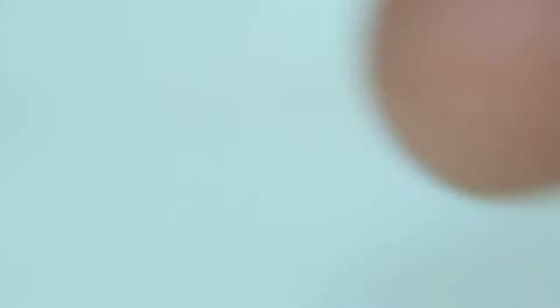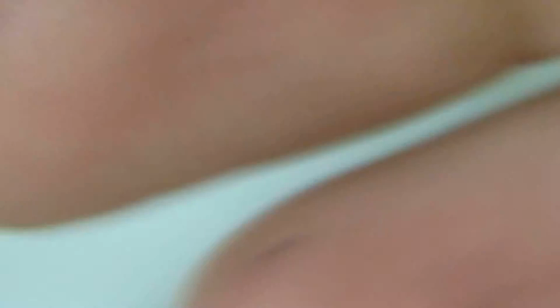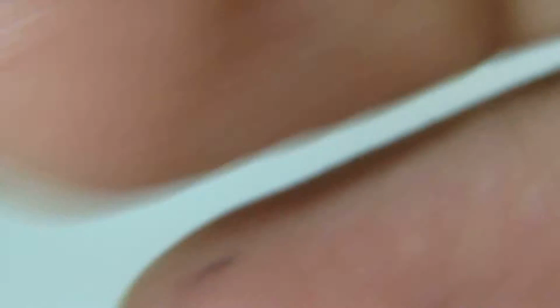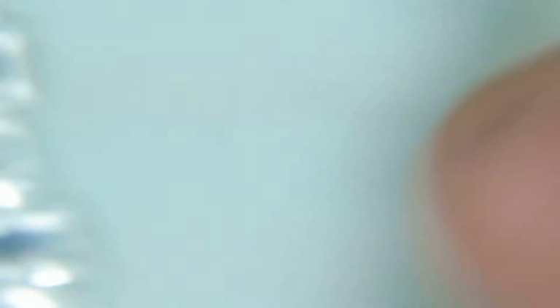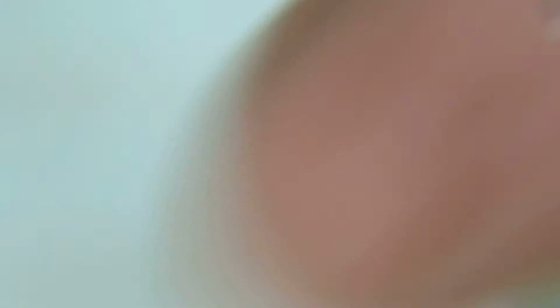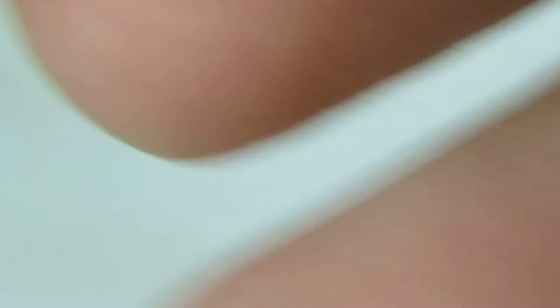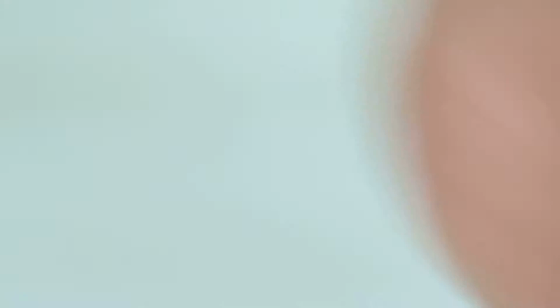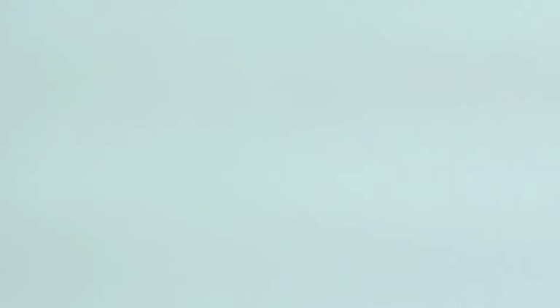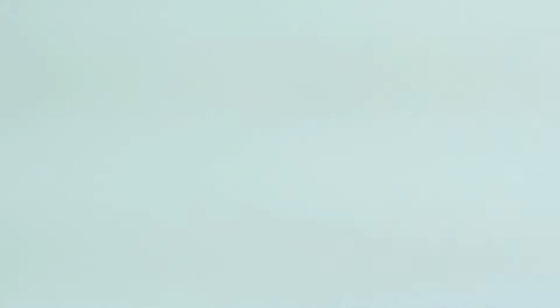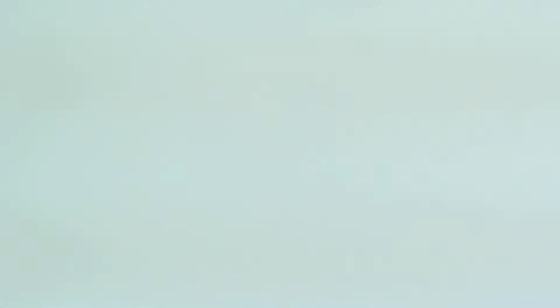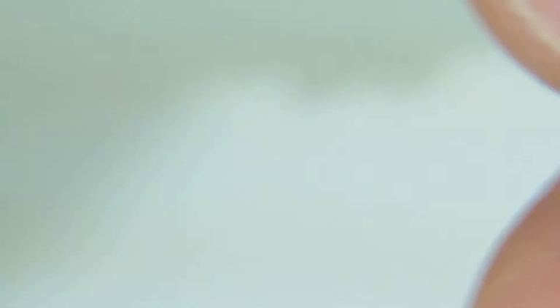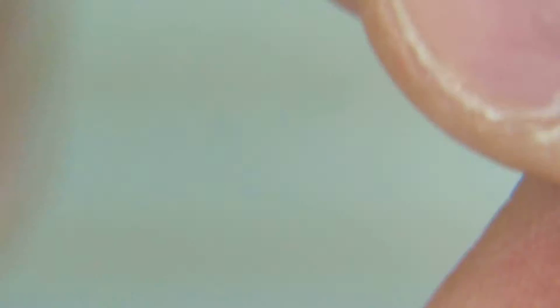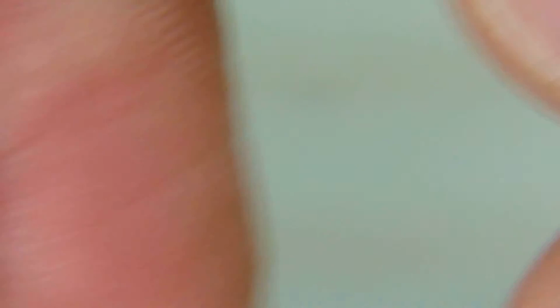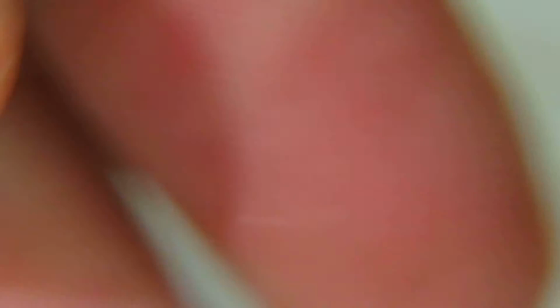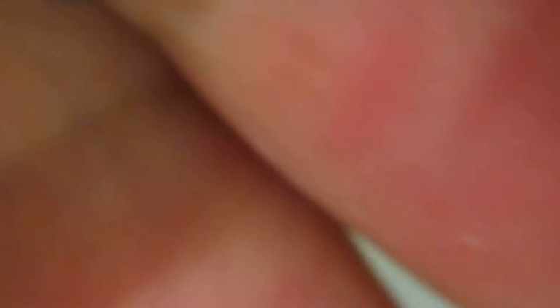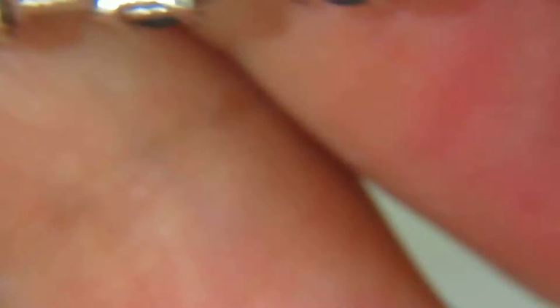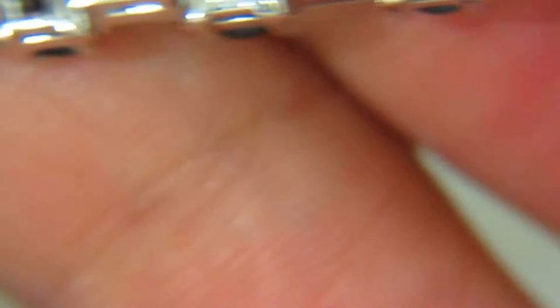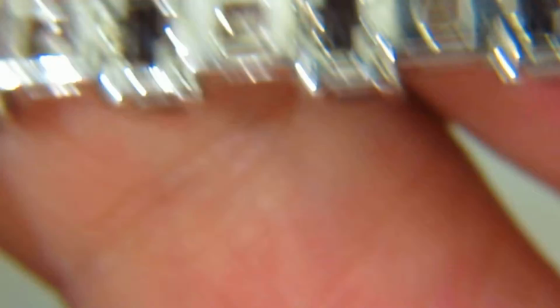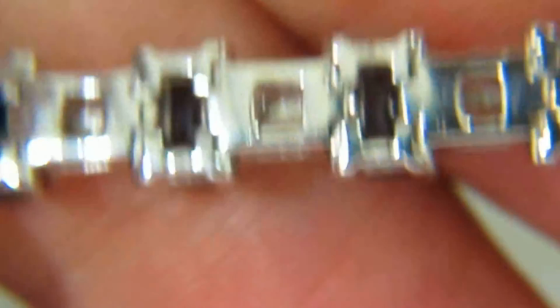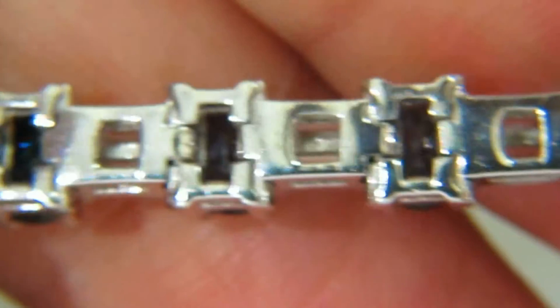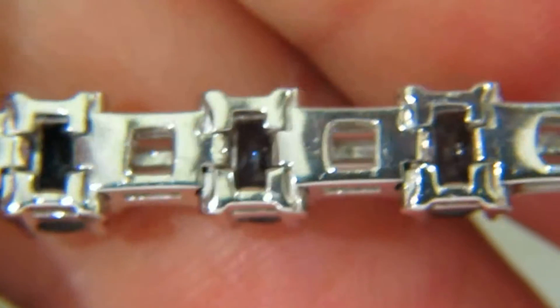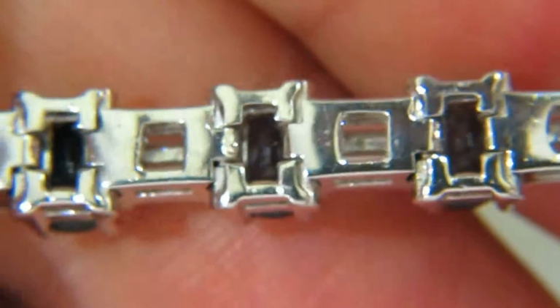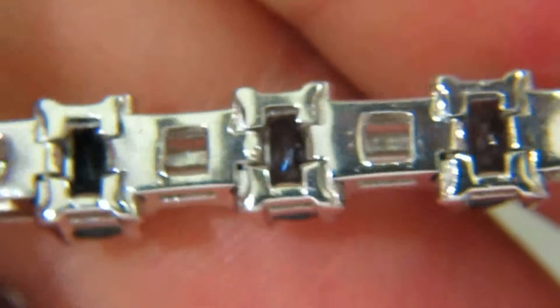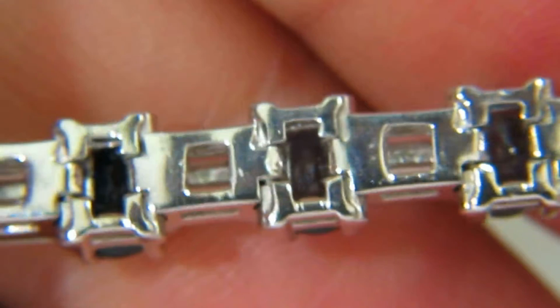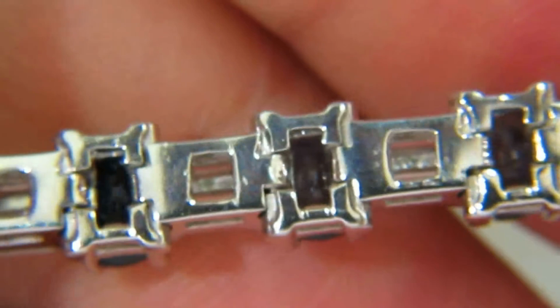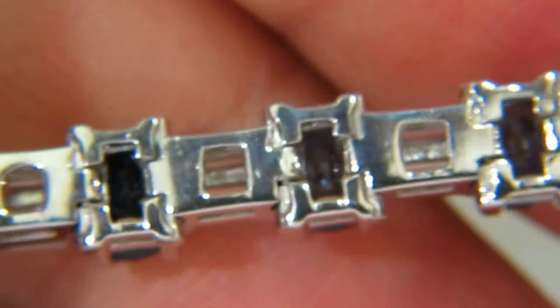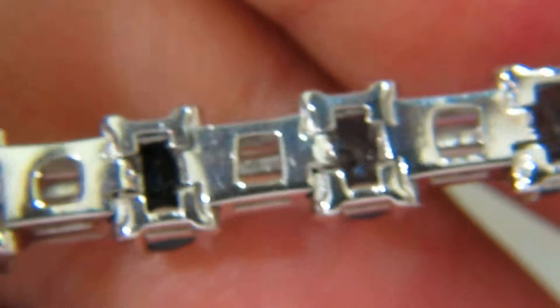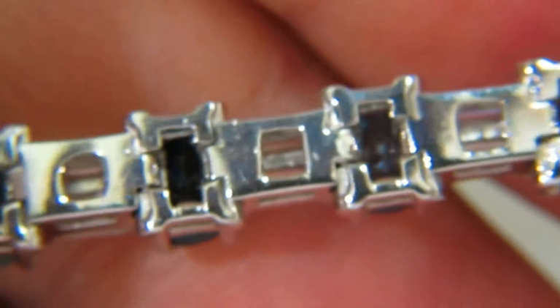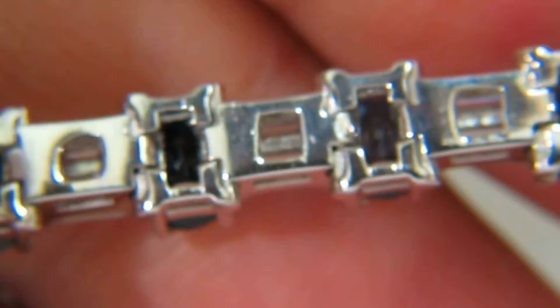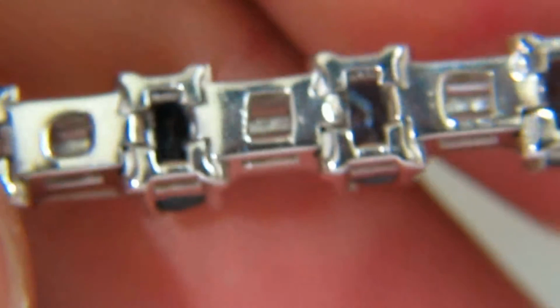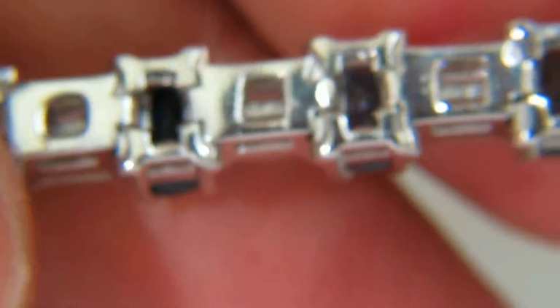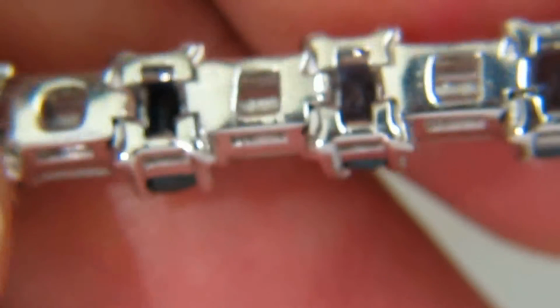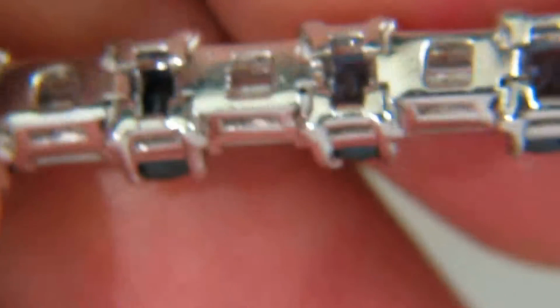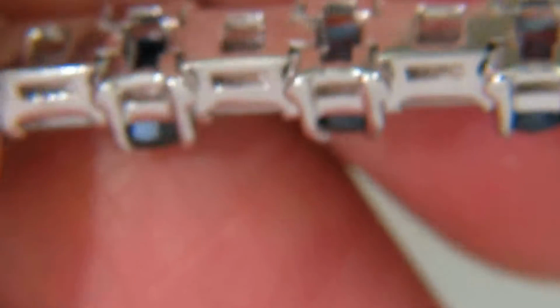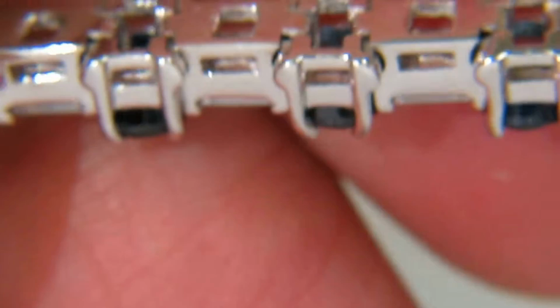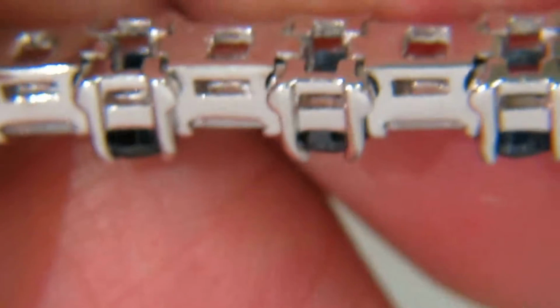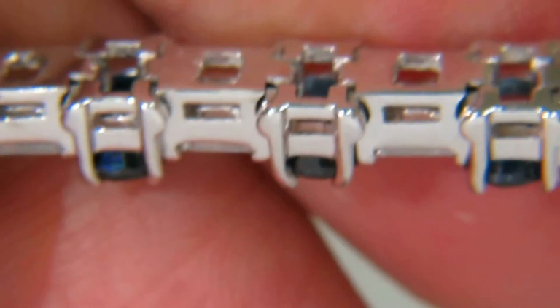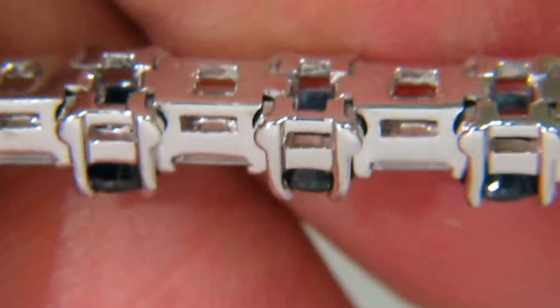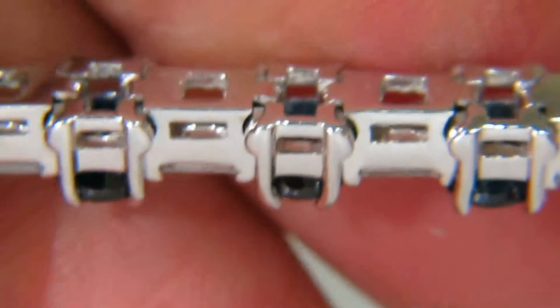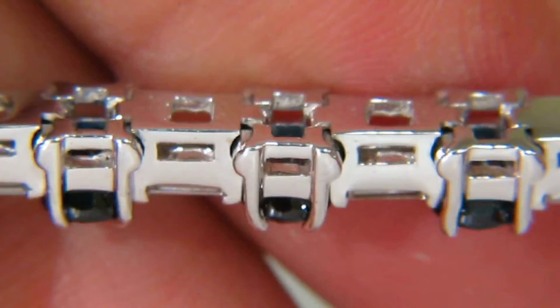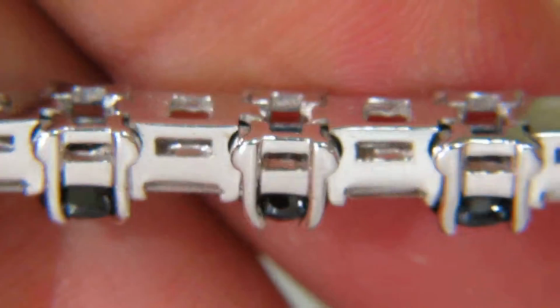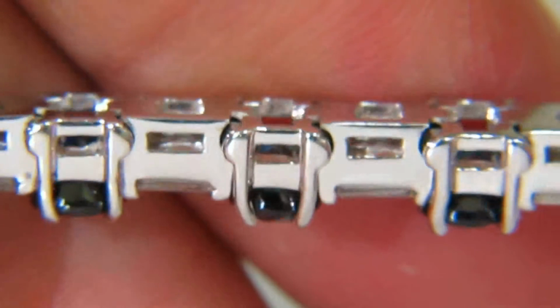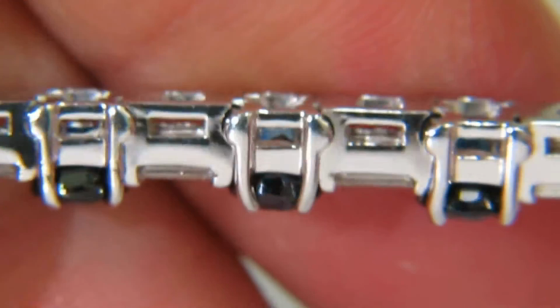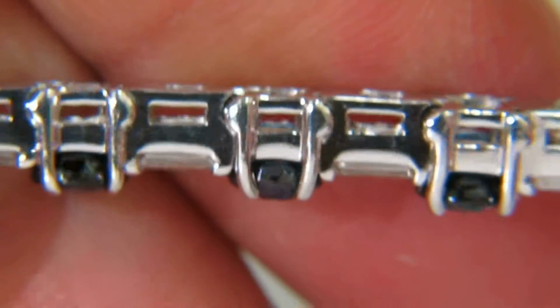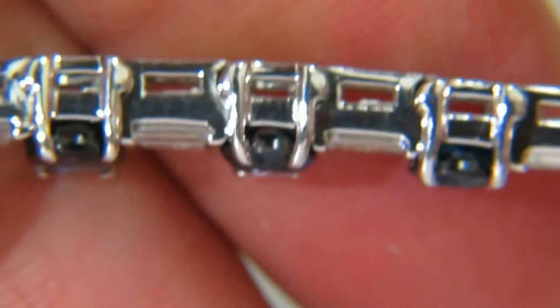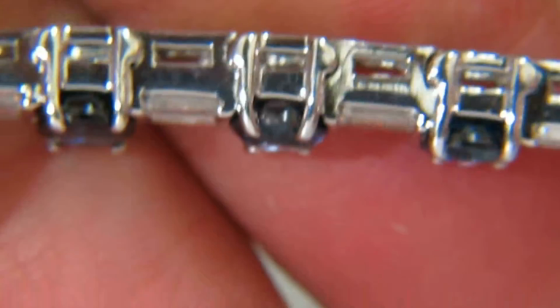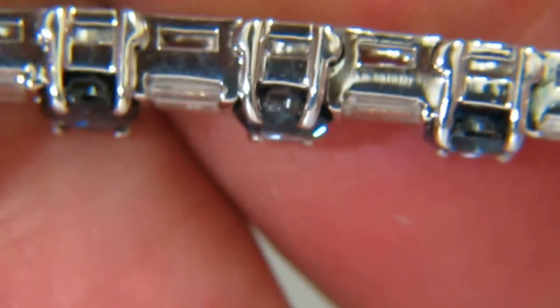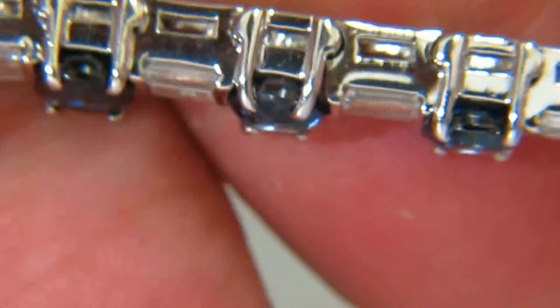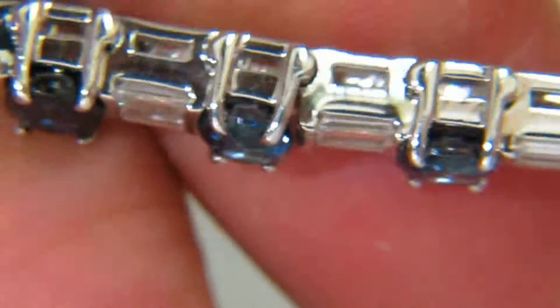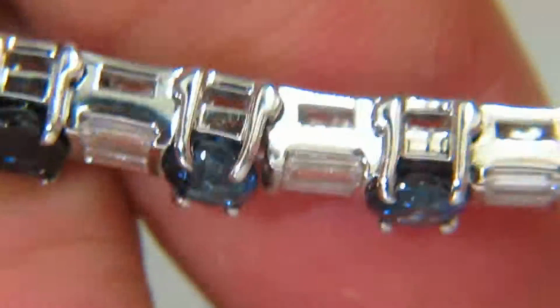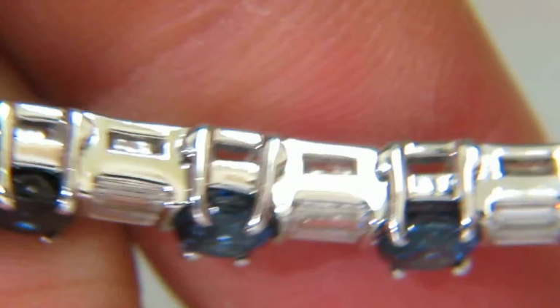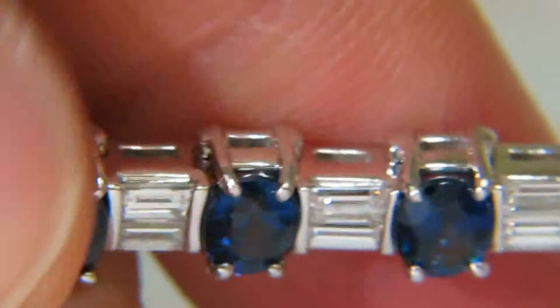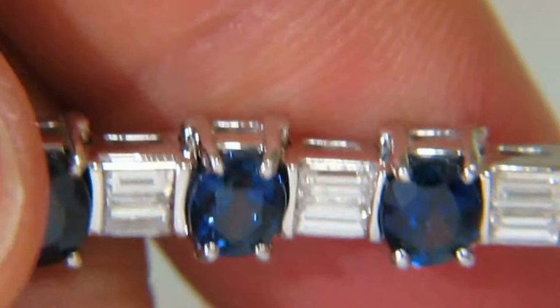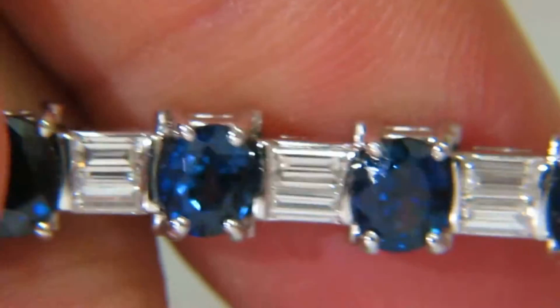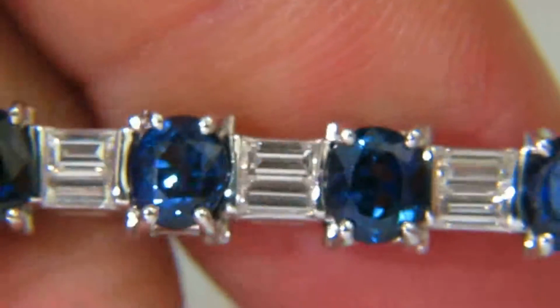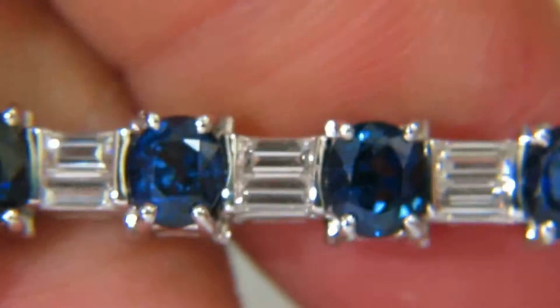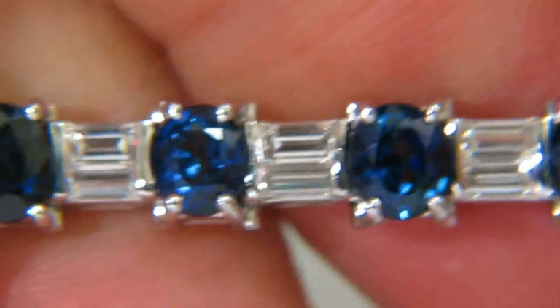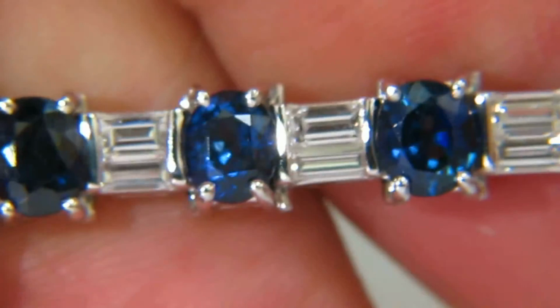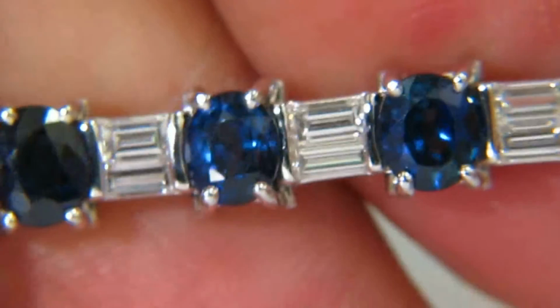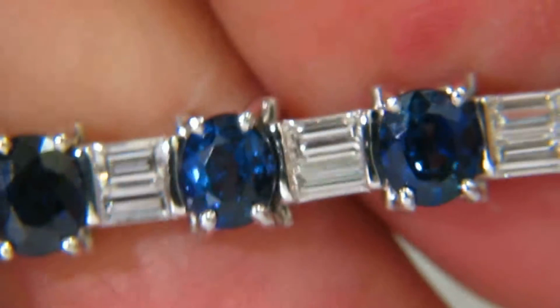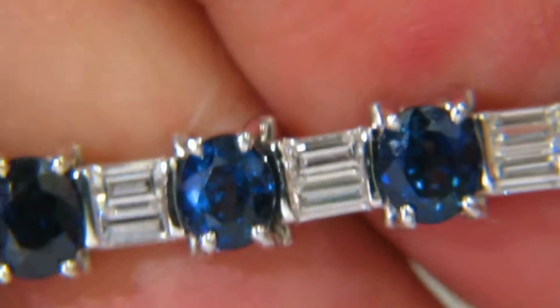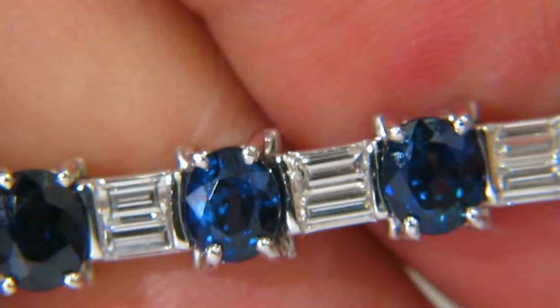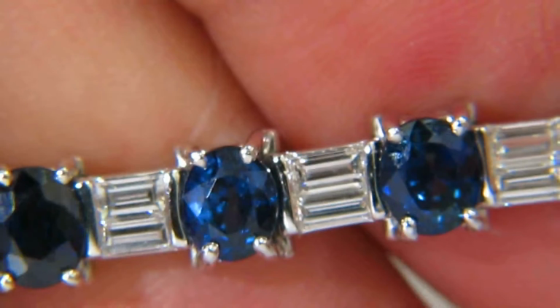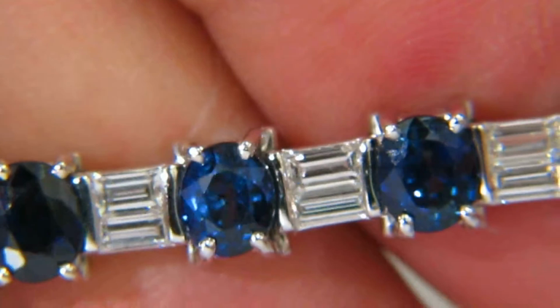This bracelet, in association with its durability, is hand hinged for its everyday wear.